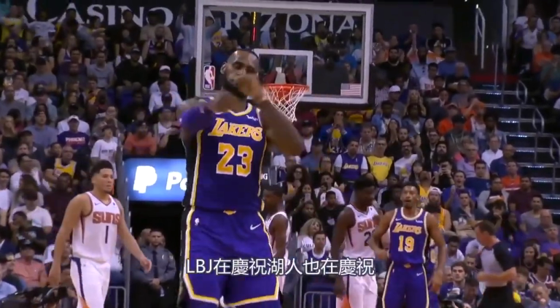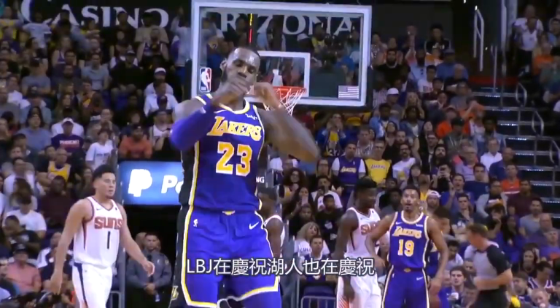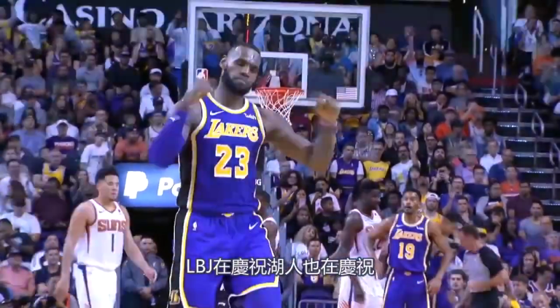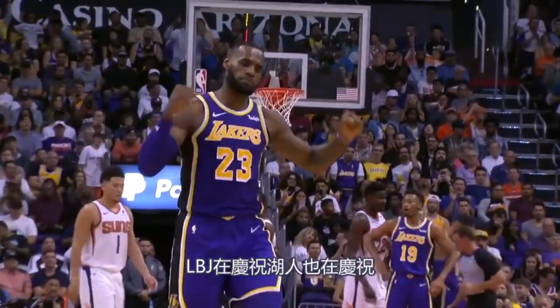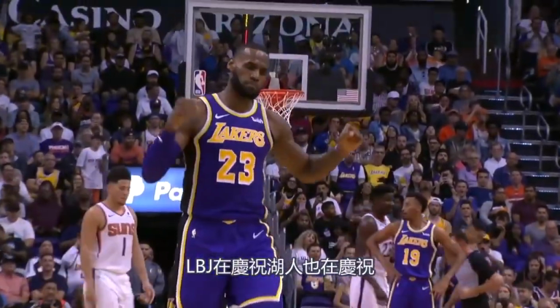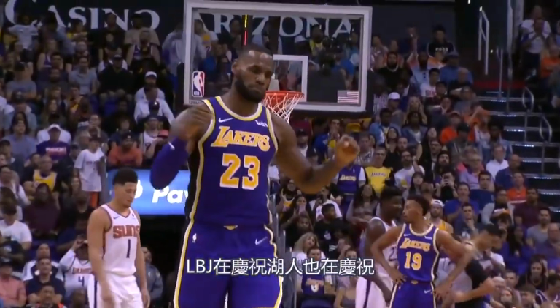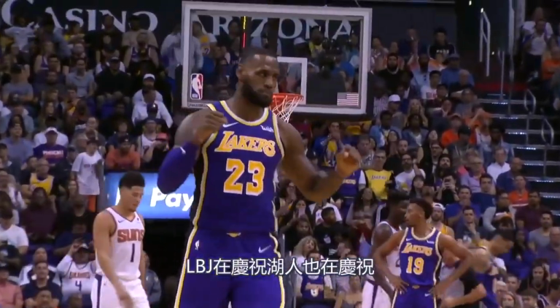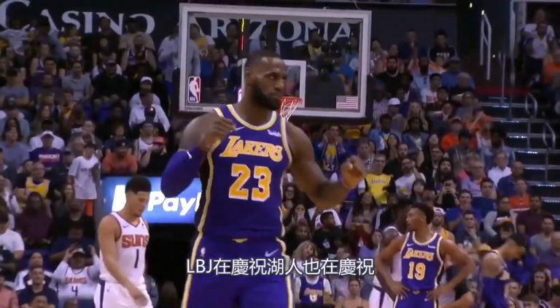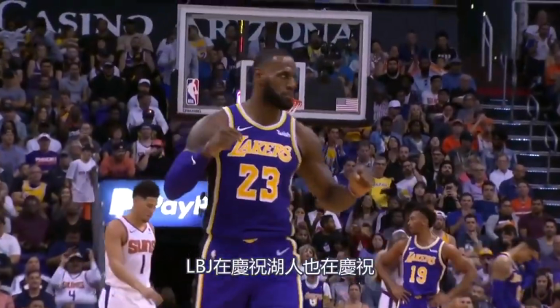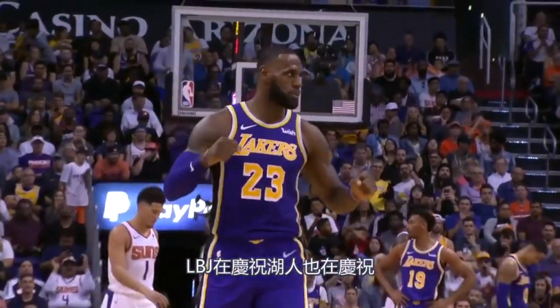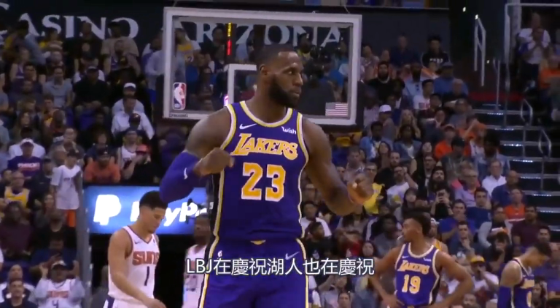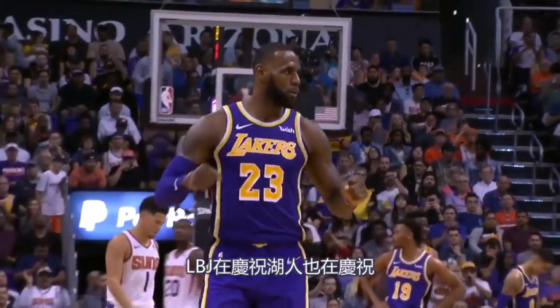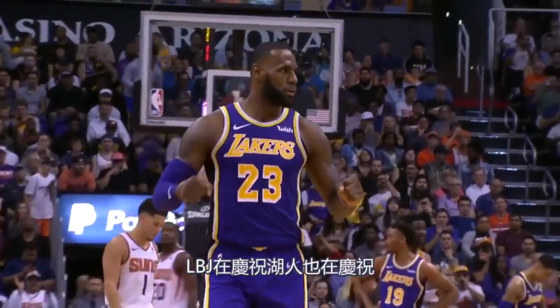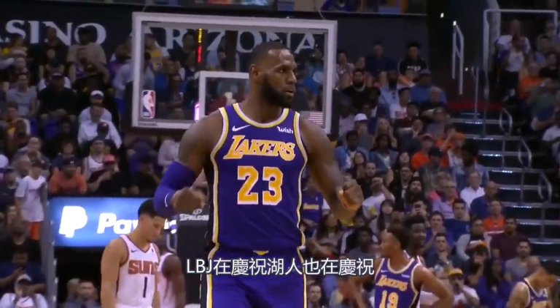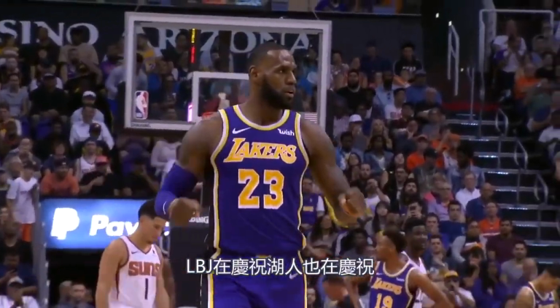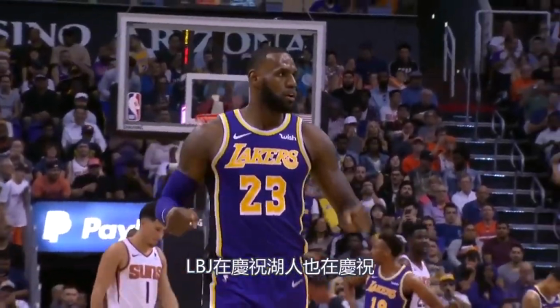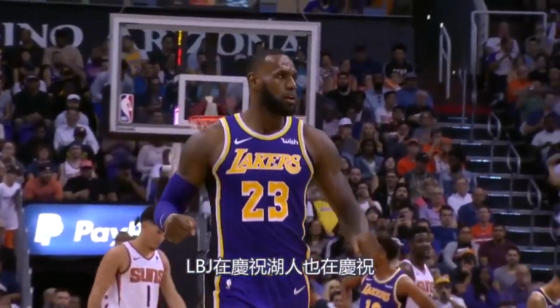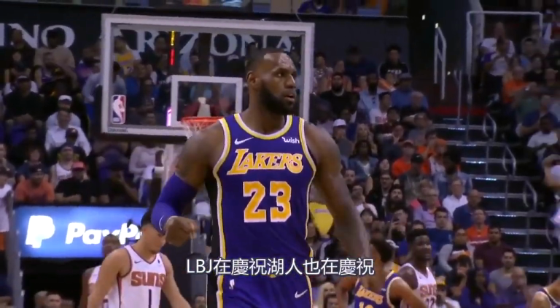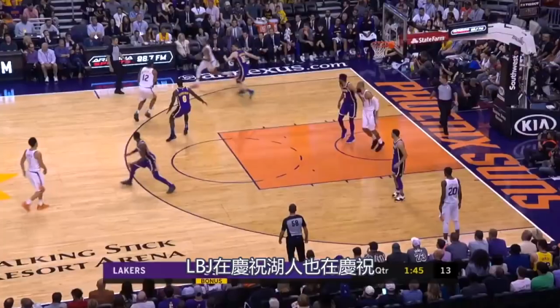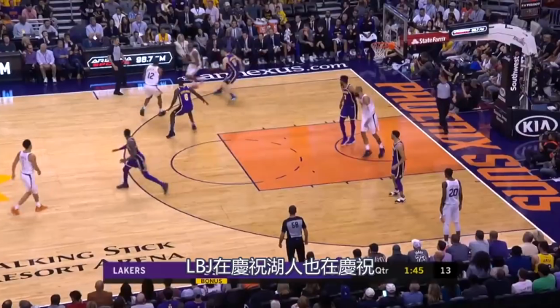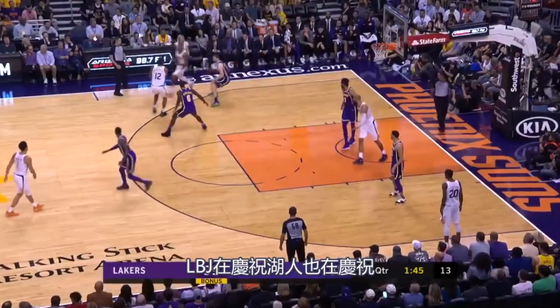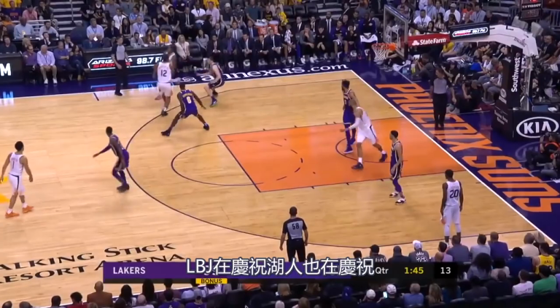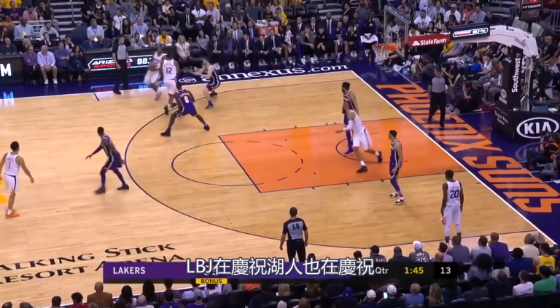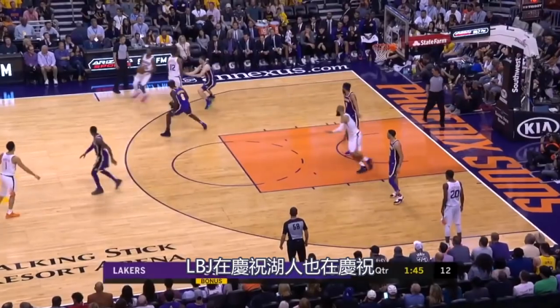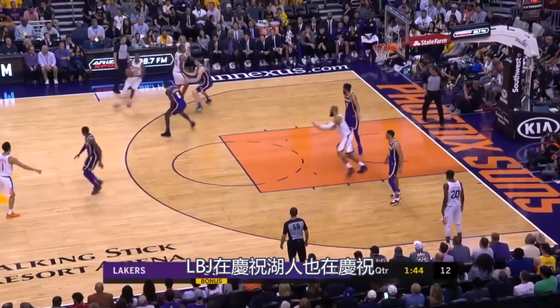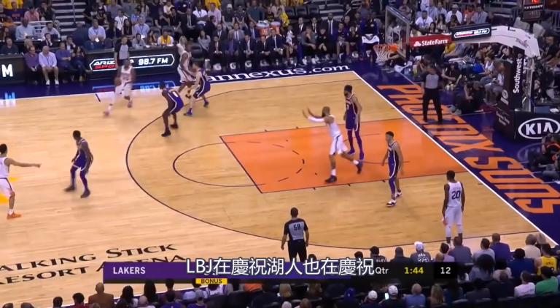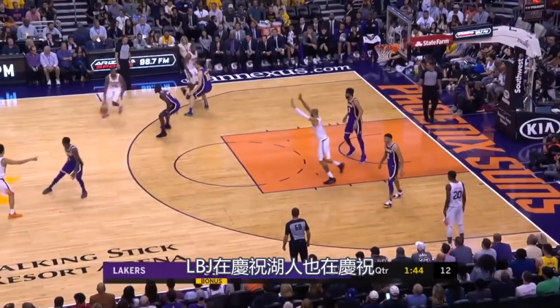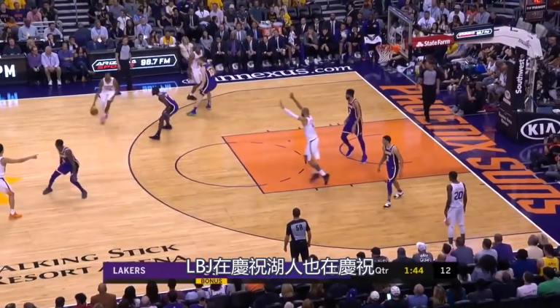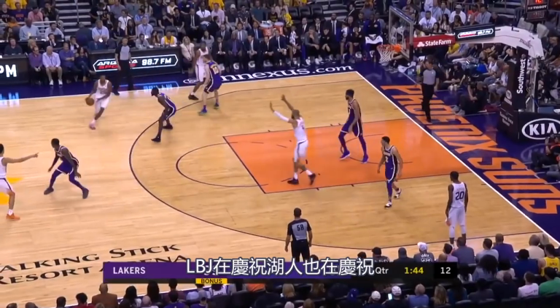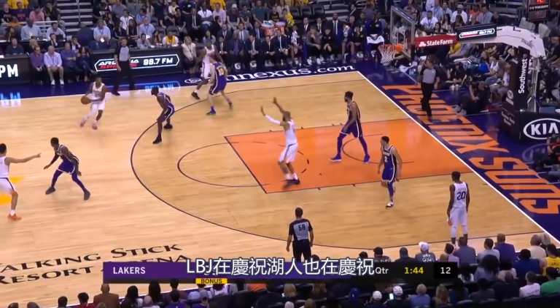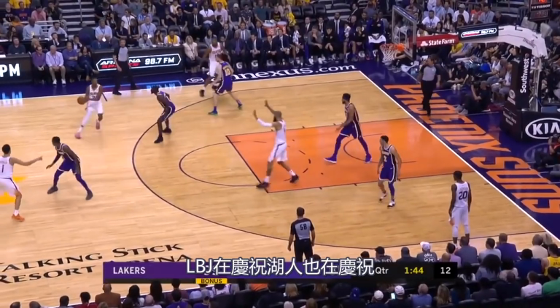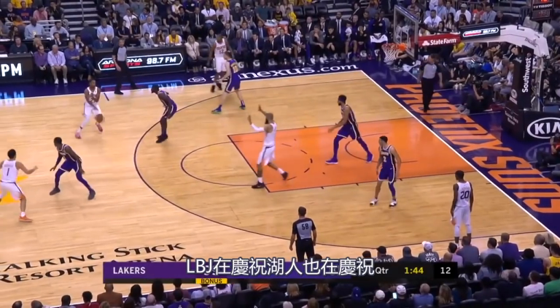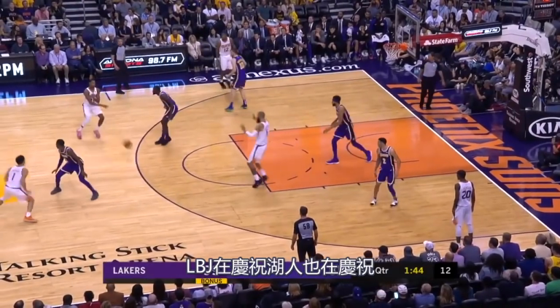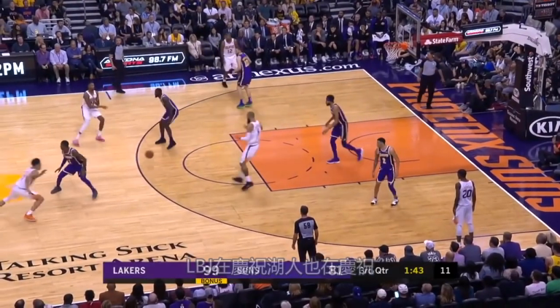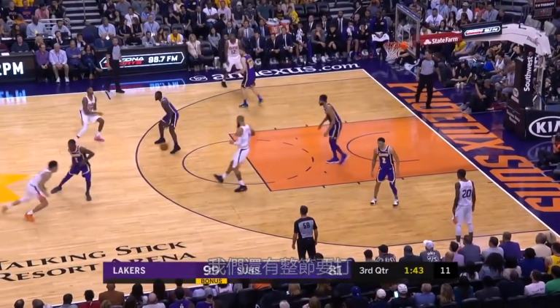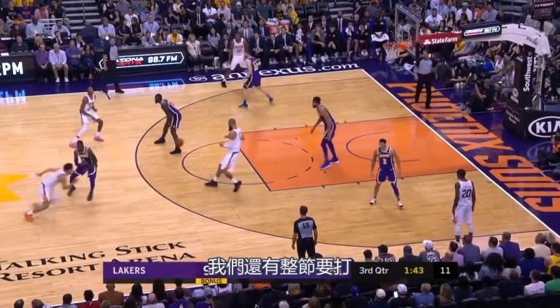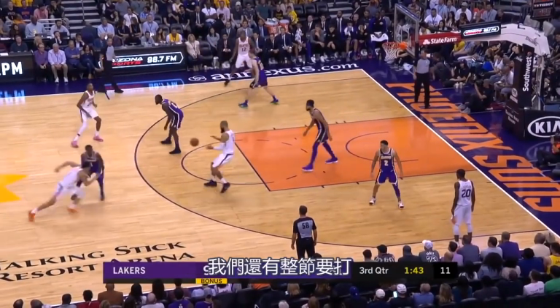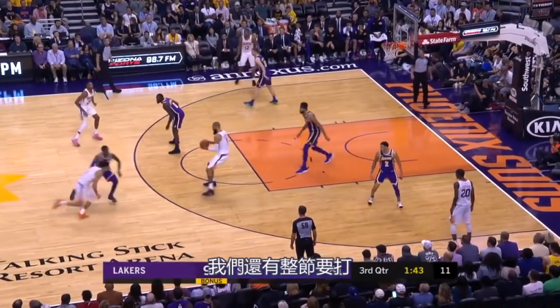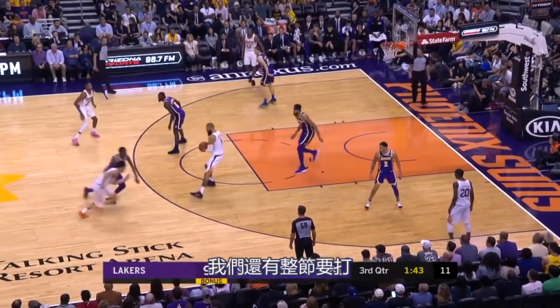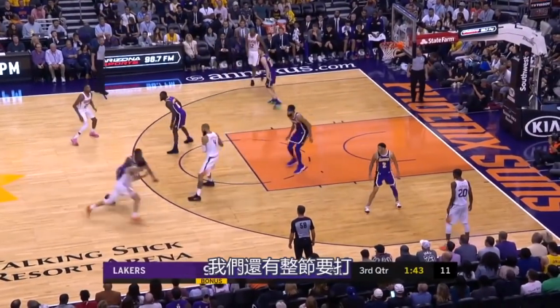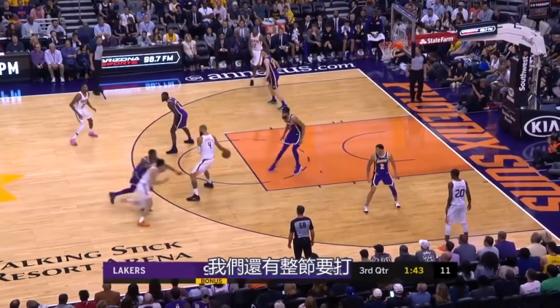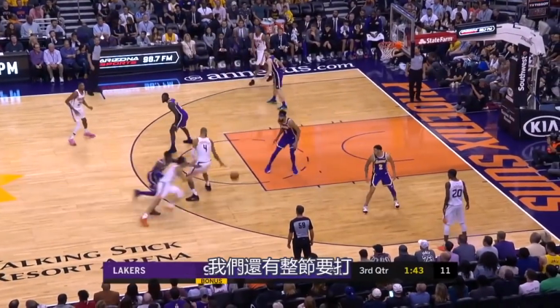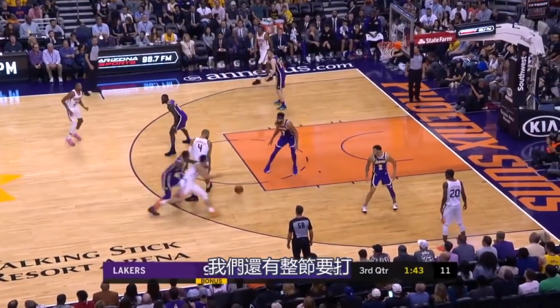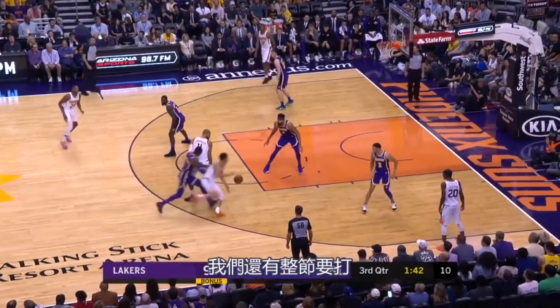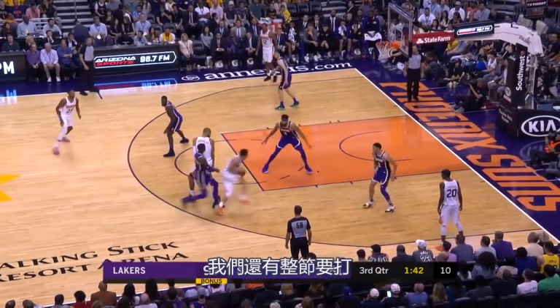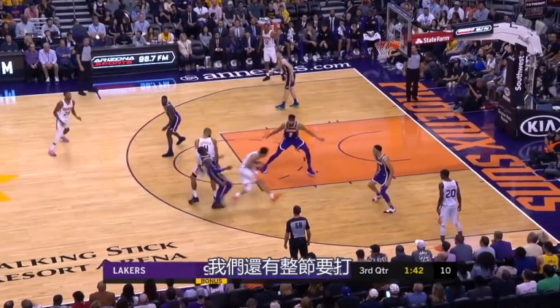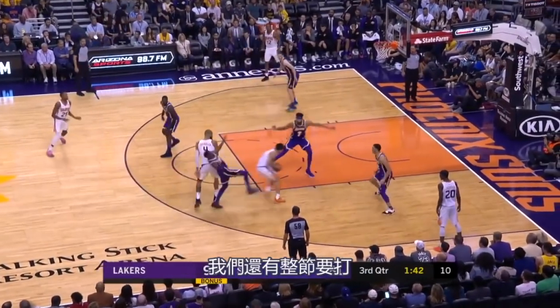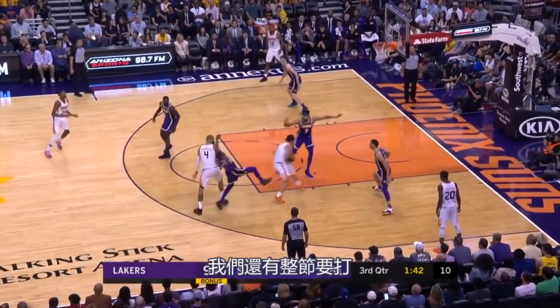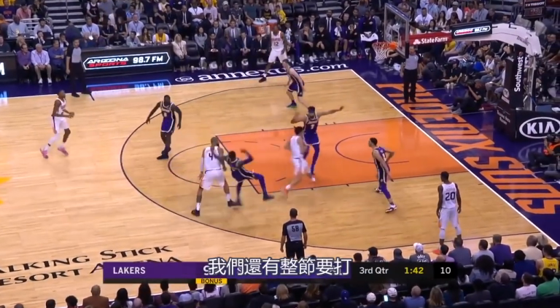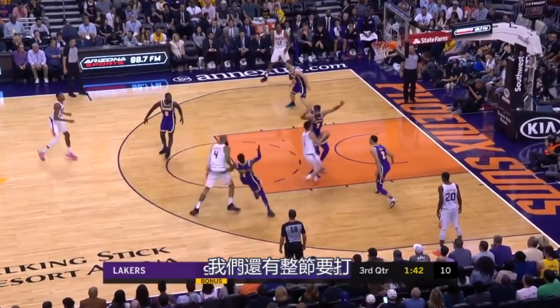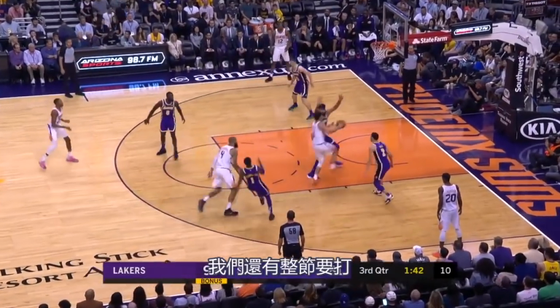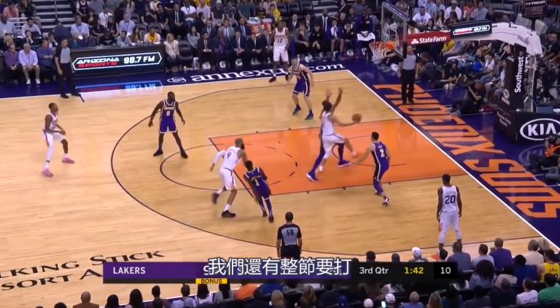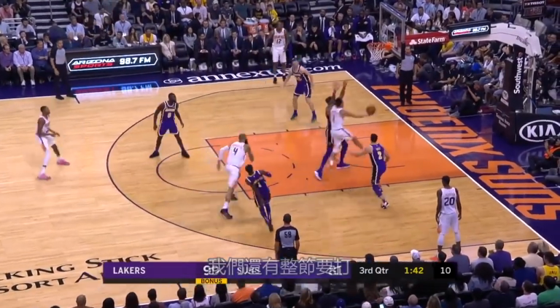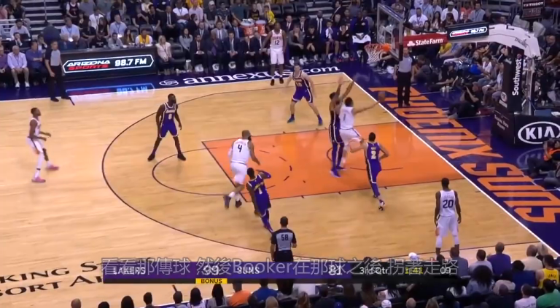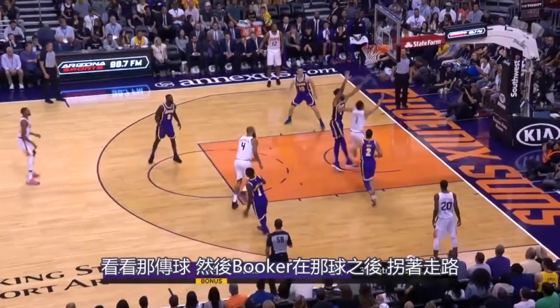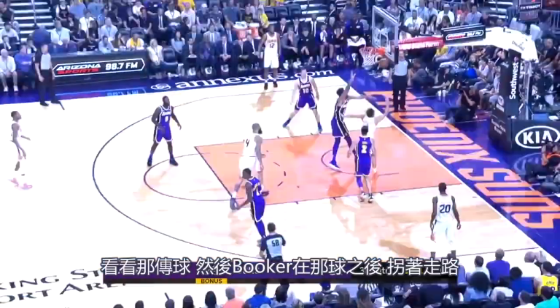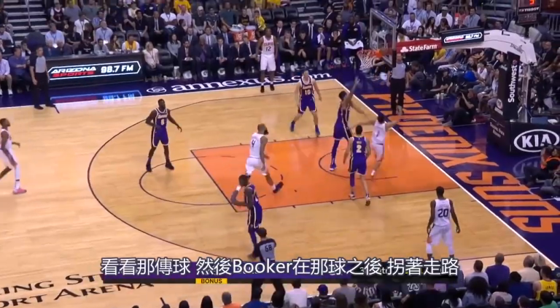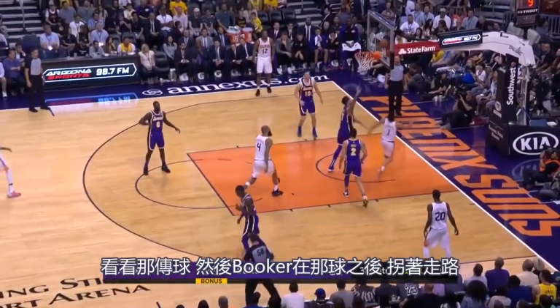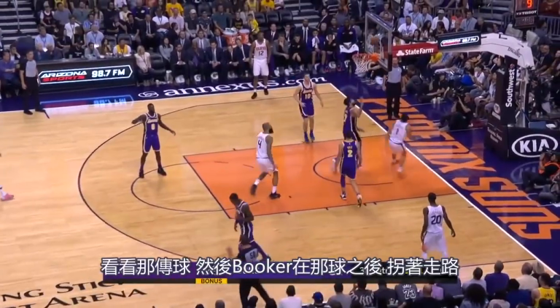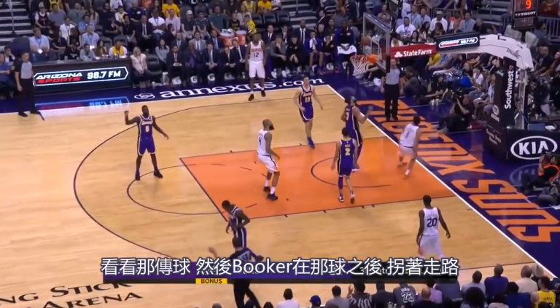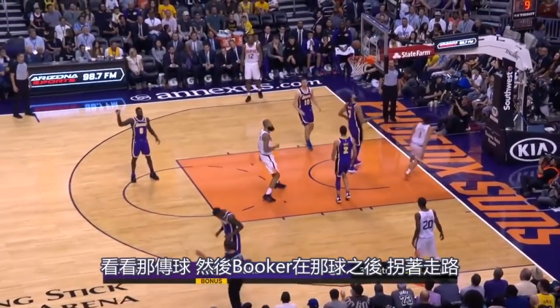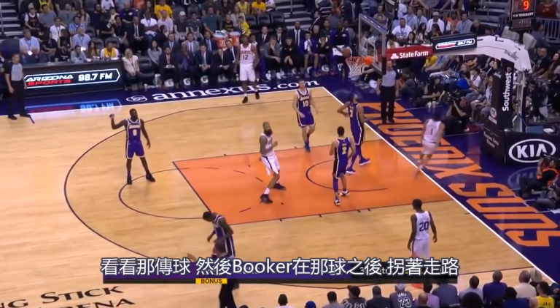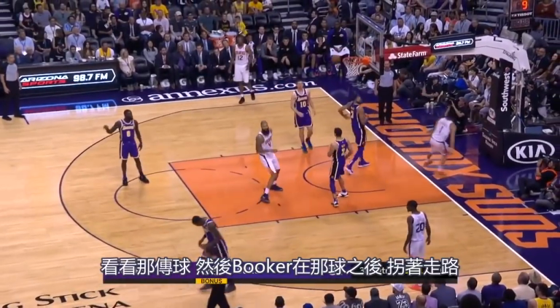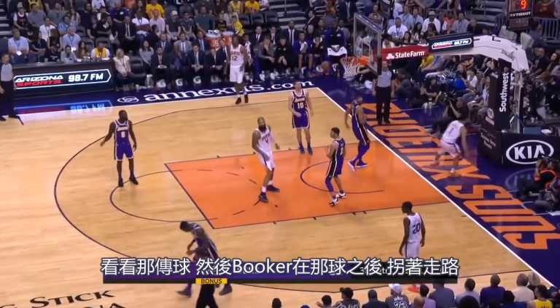LeBron is celebrating, the Lakers are celebrating — but we've still got another quarter to play. Look at that pass.